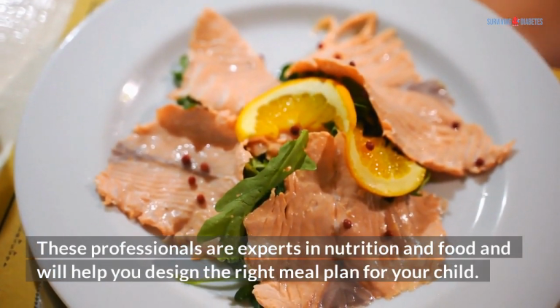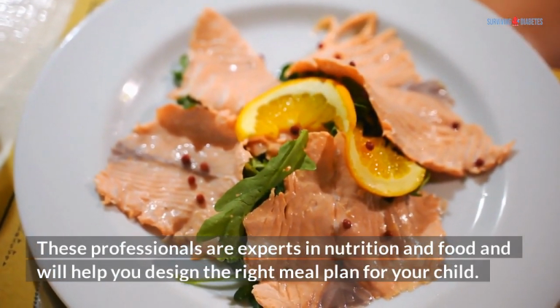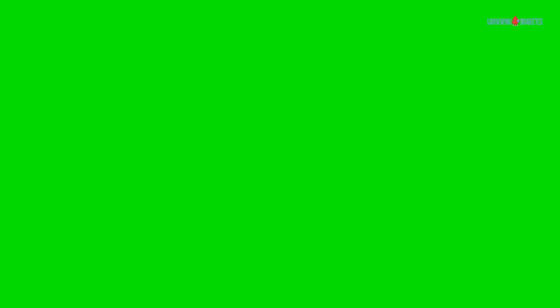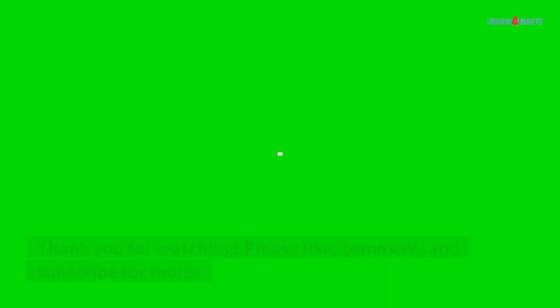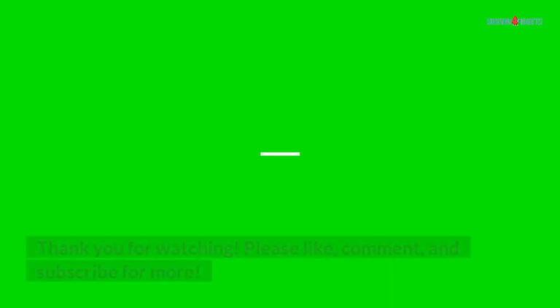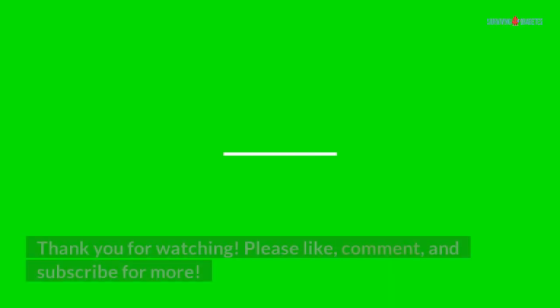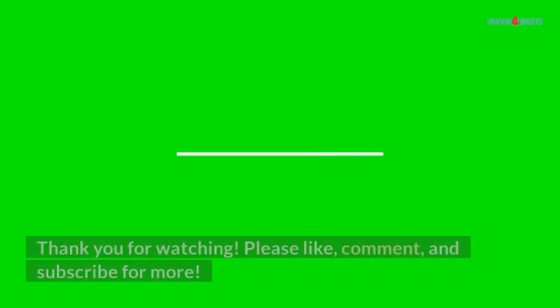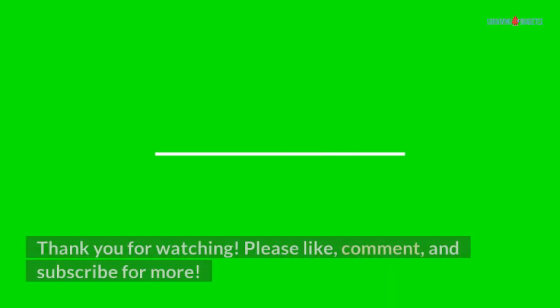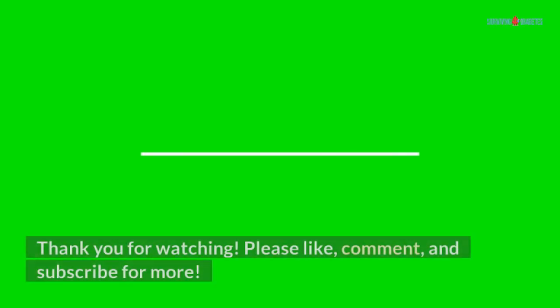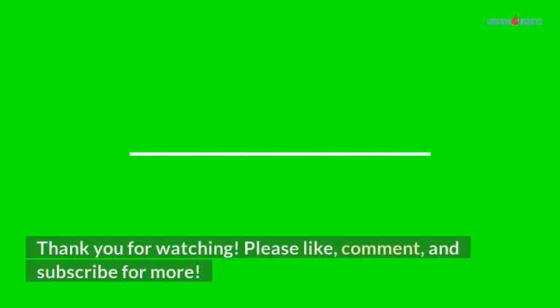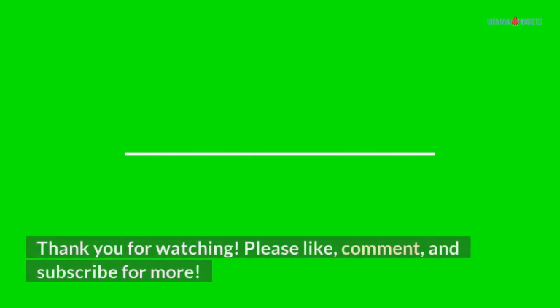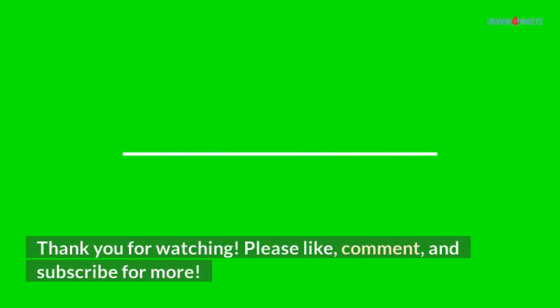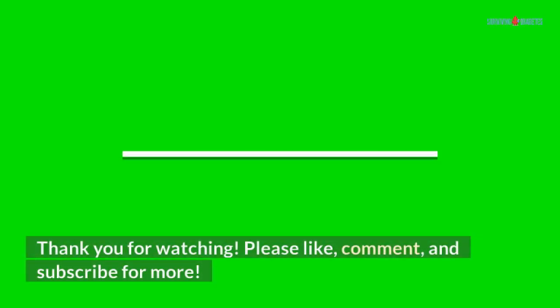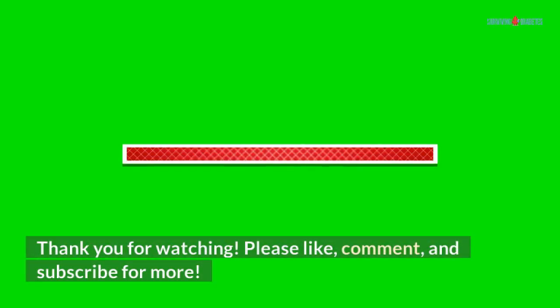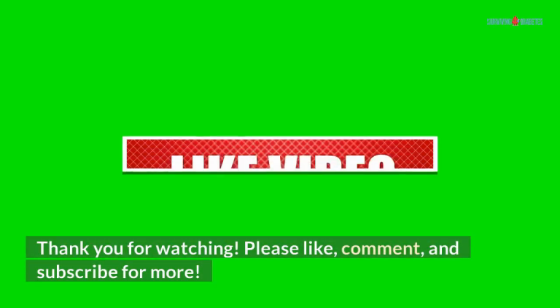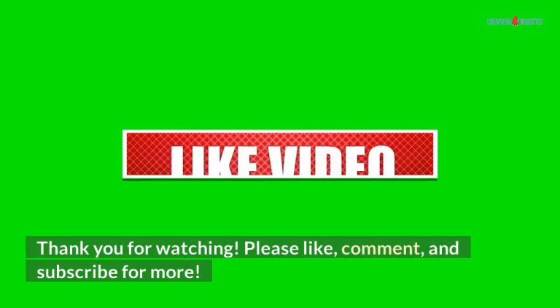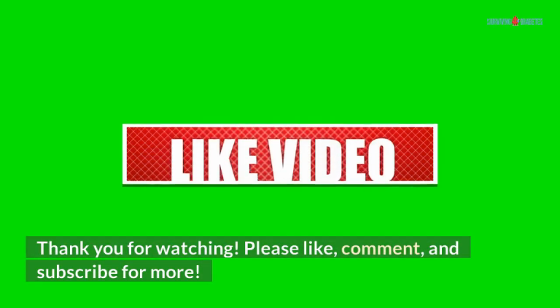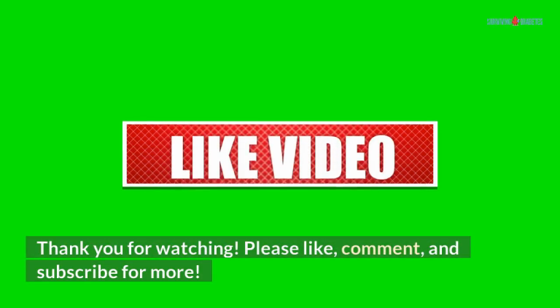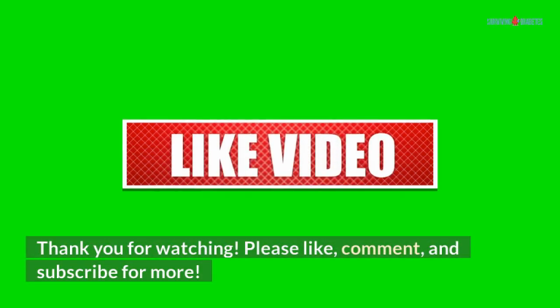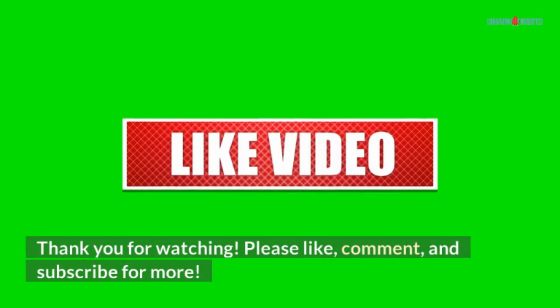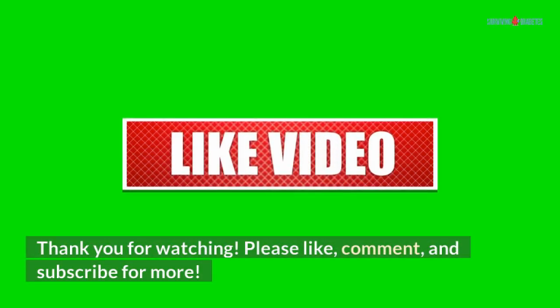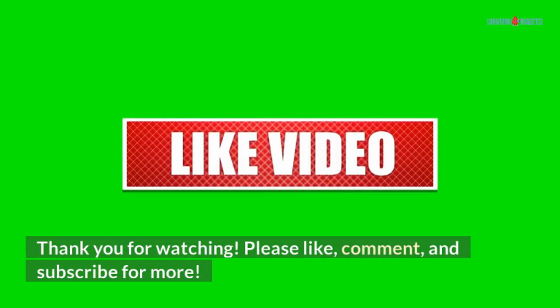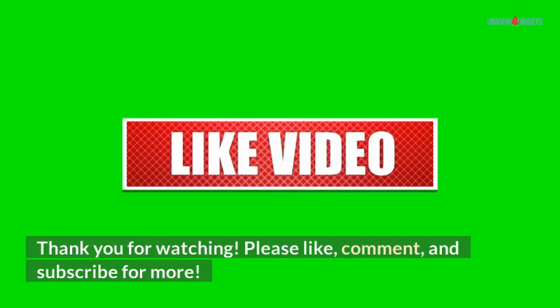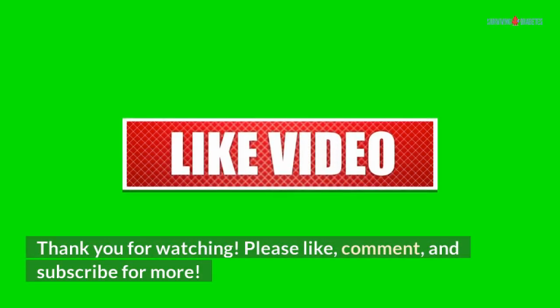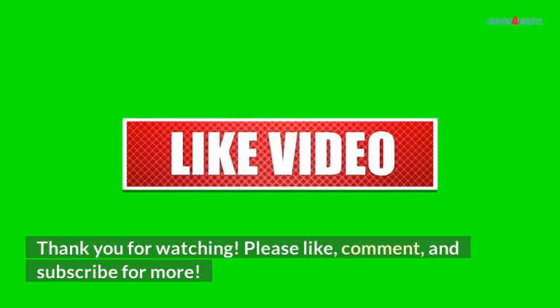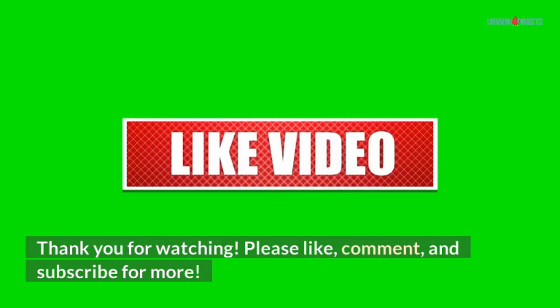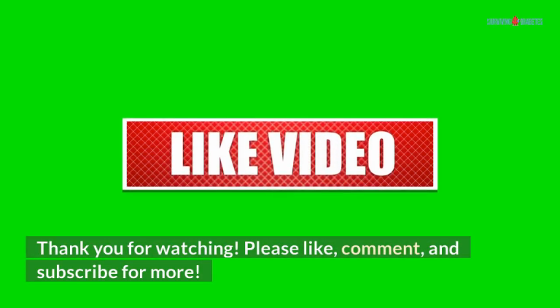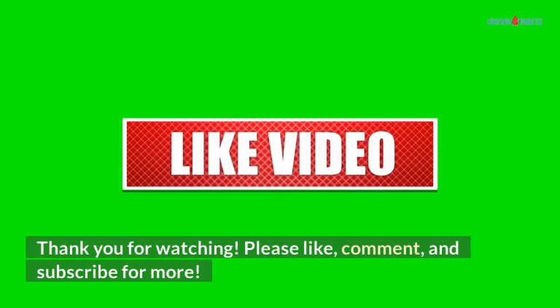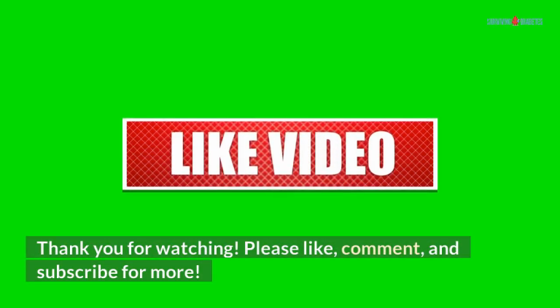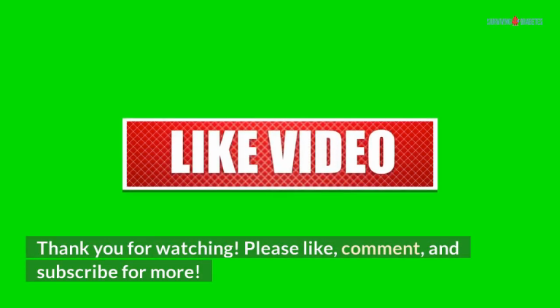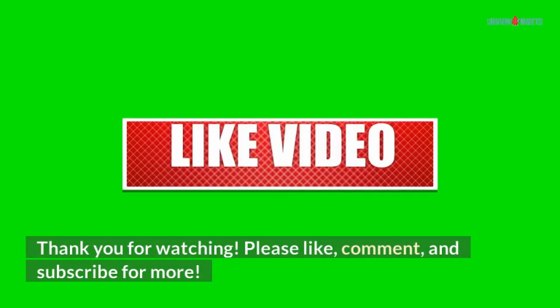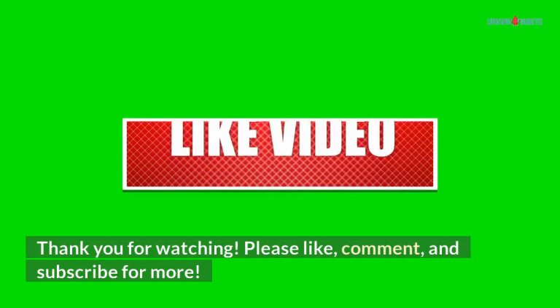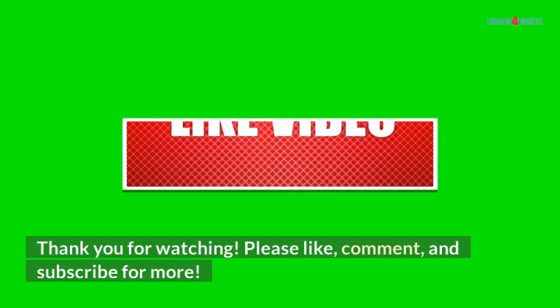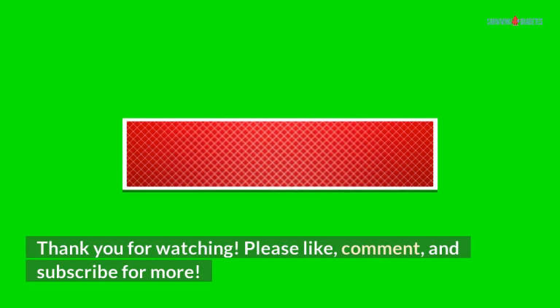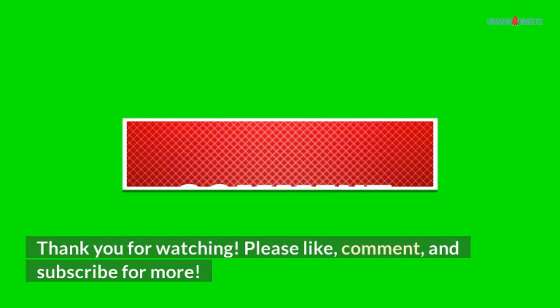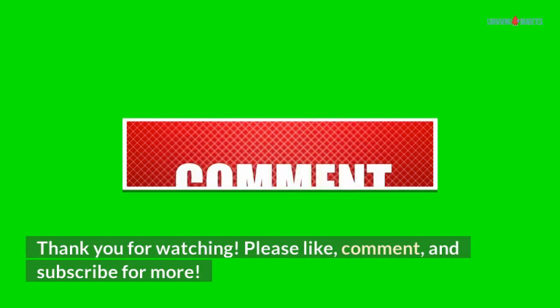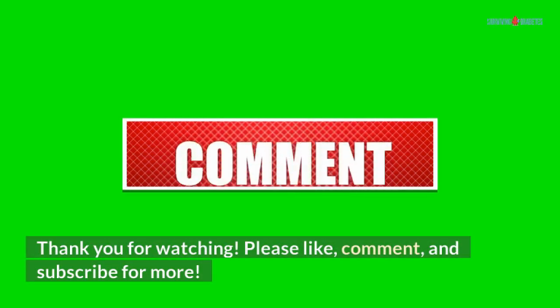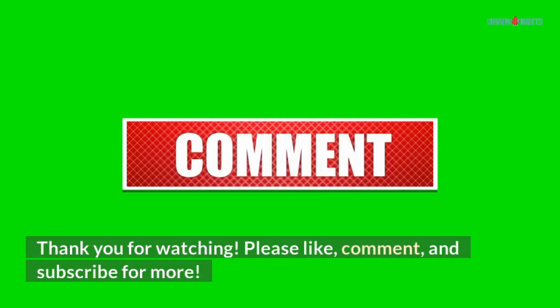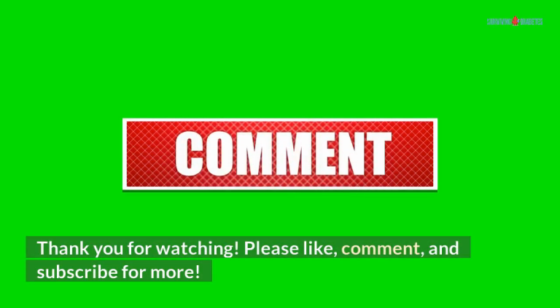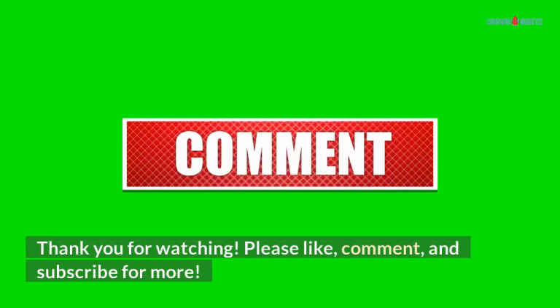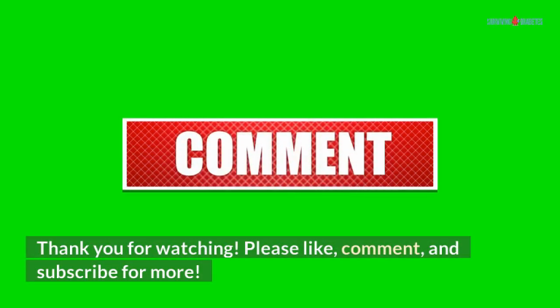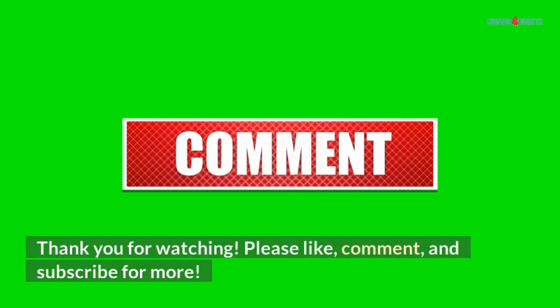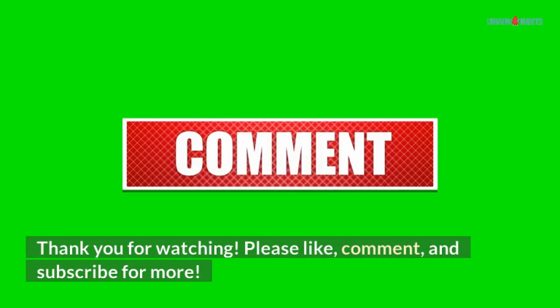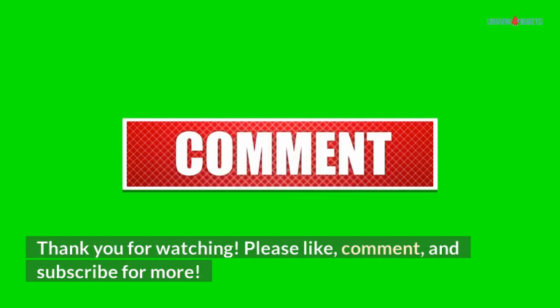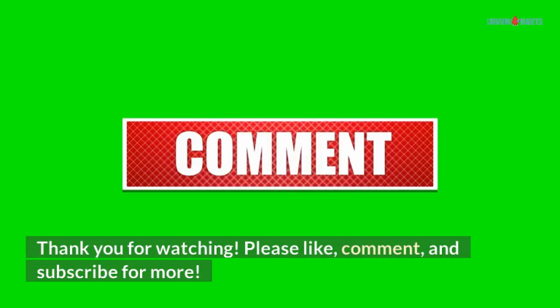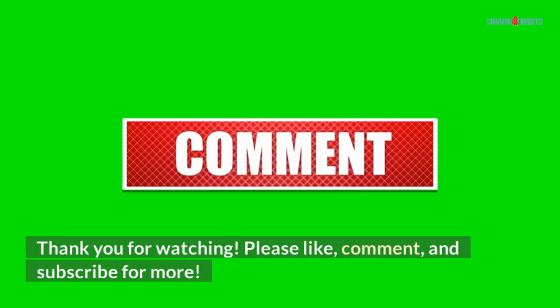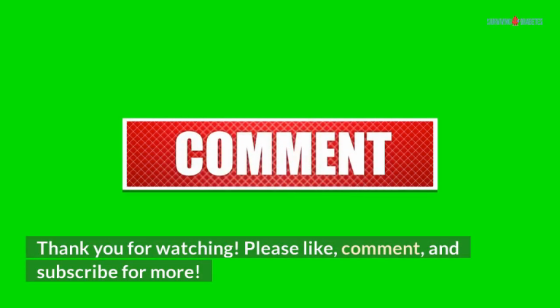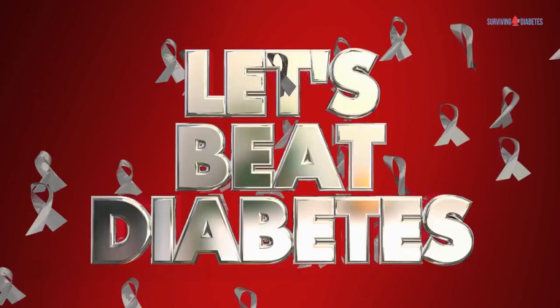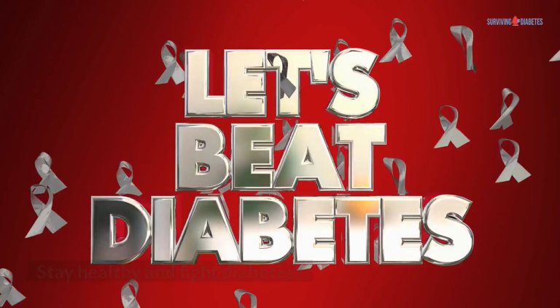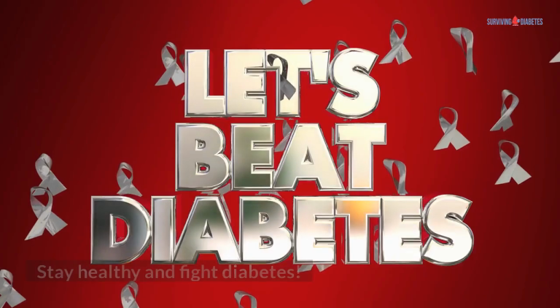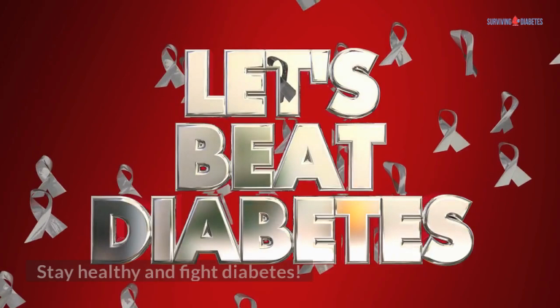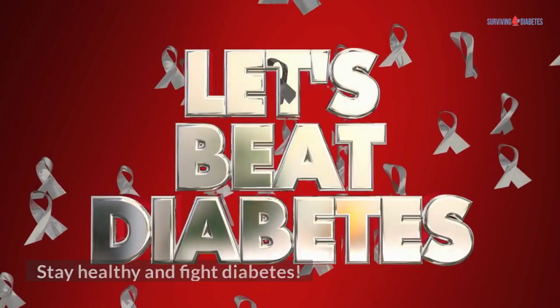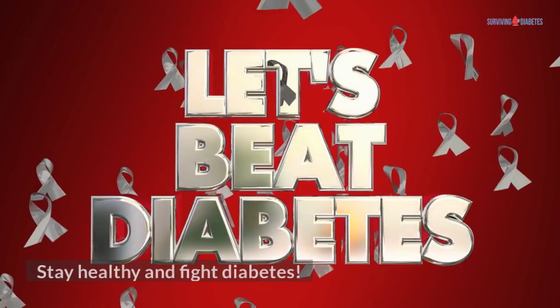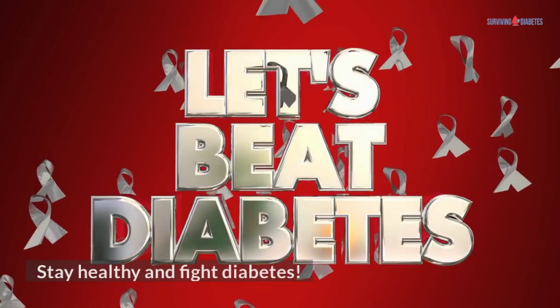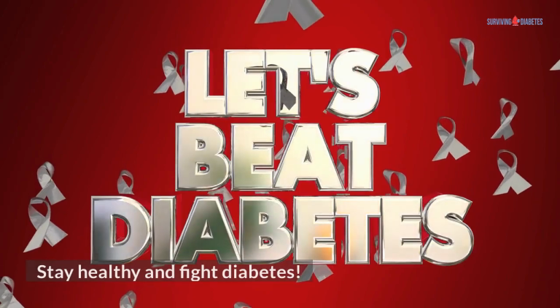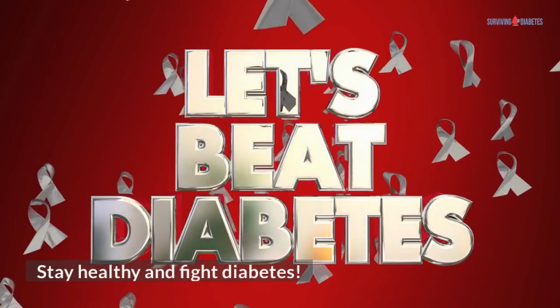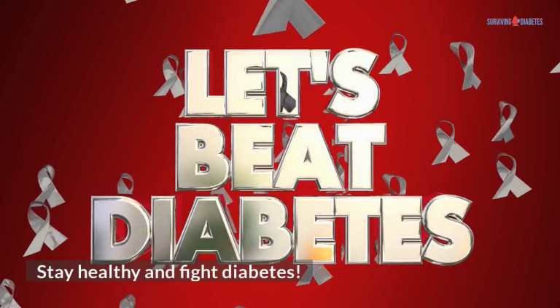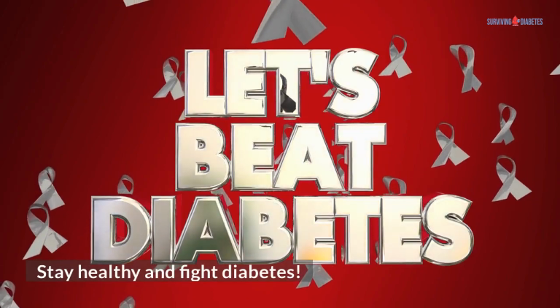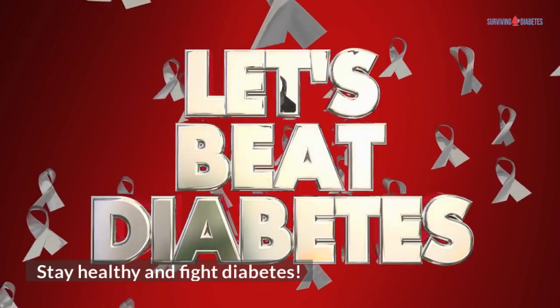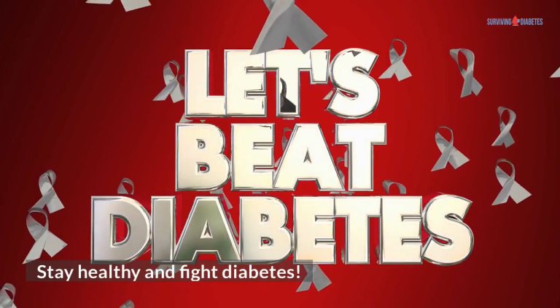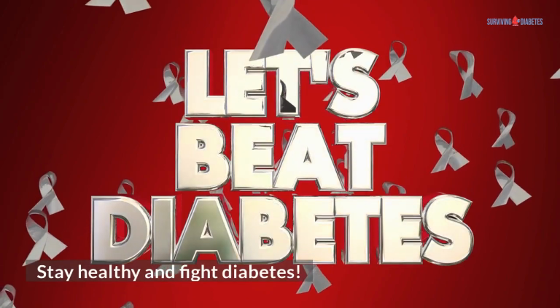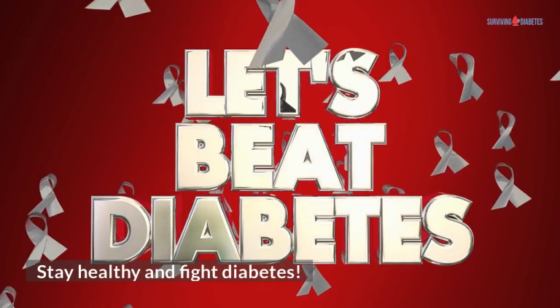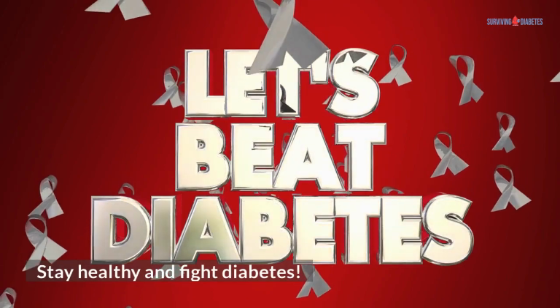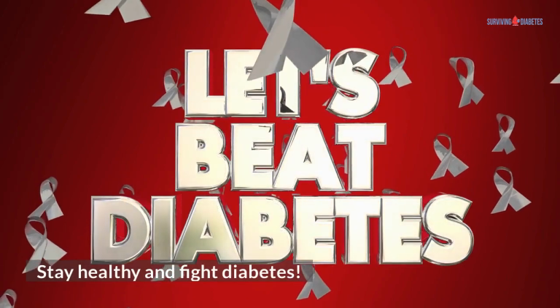Thank you for watching. Please like, comment, and subscribe for more. Stay healthy and fight diabetes.